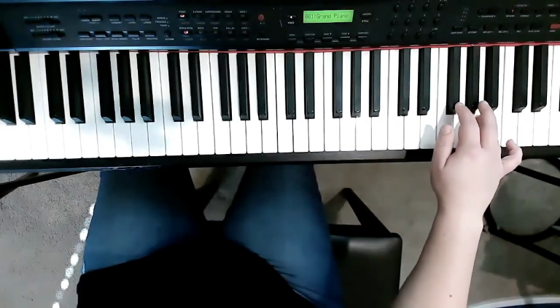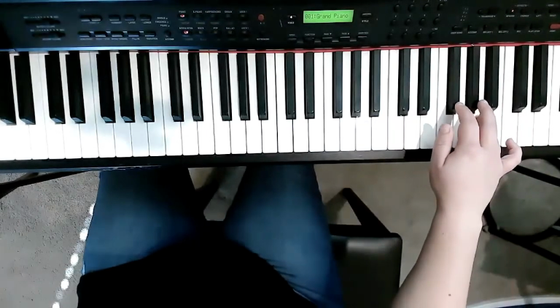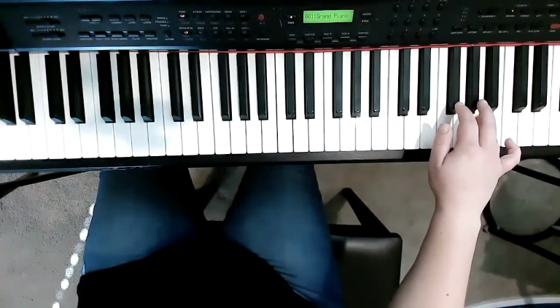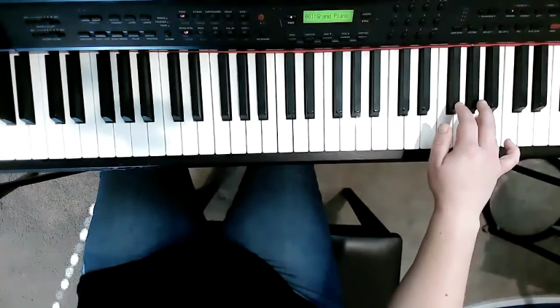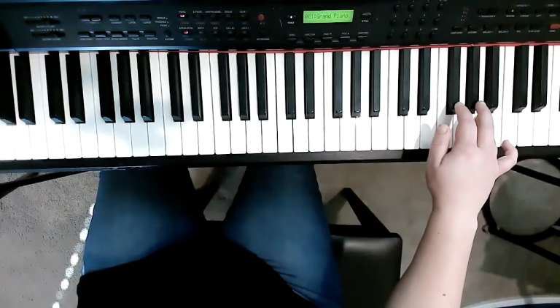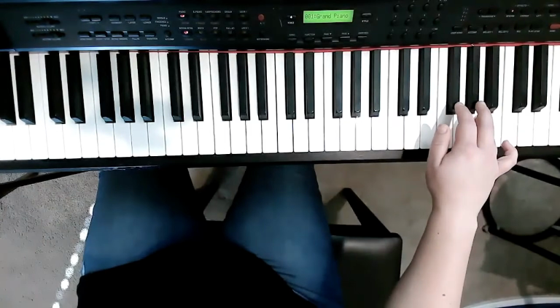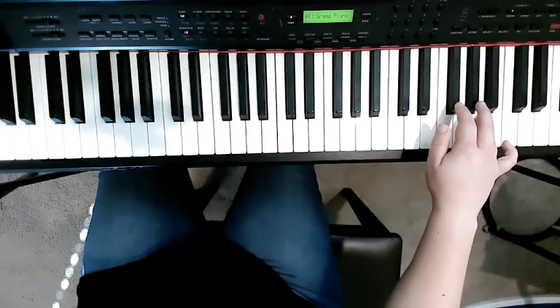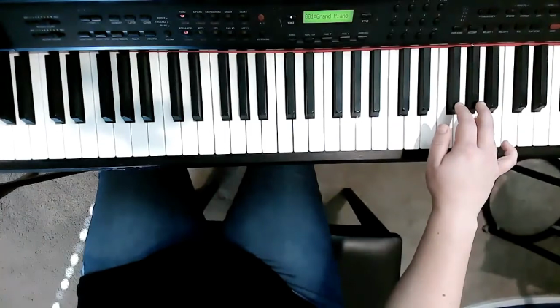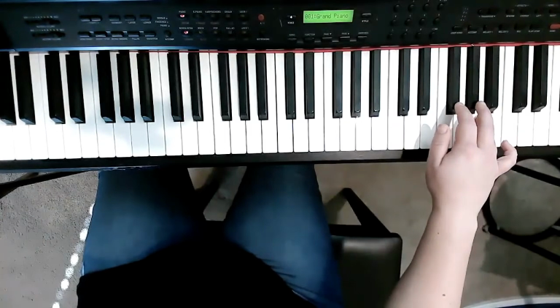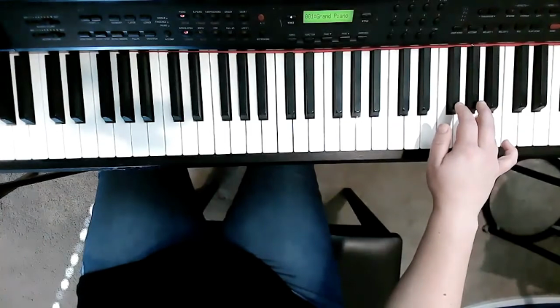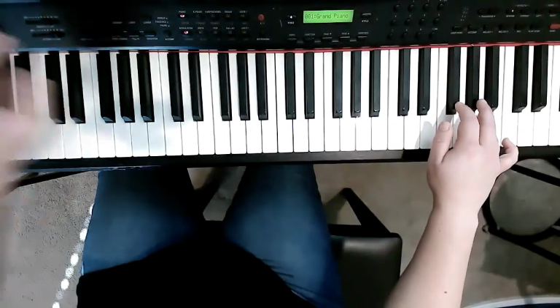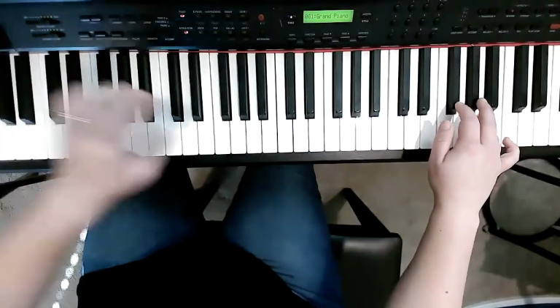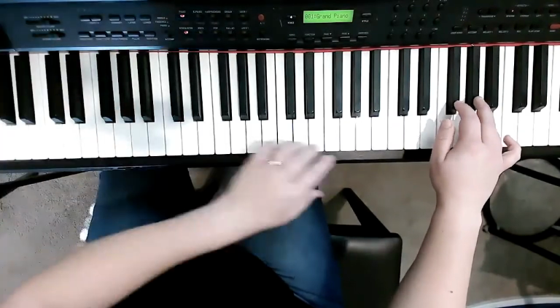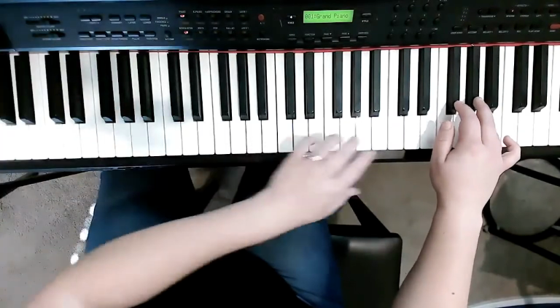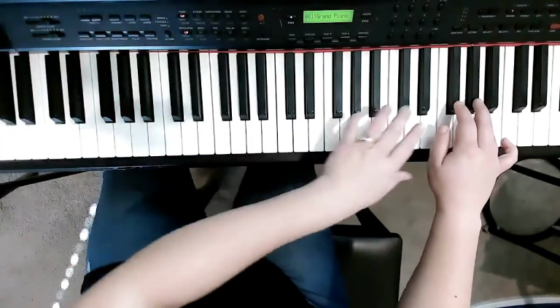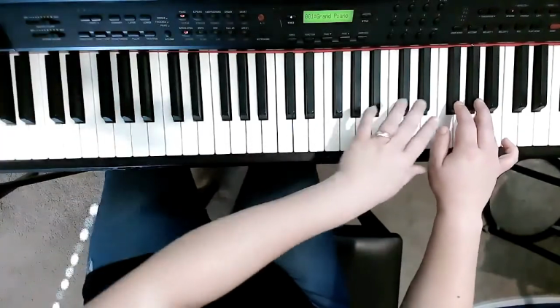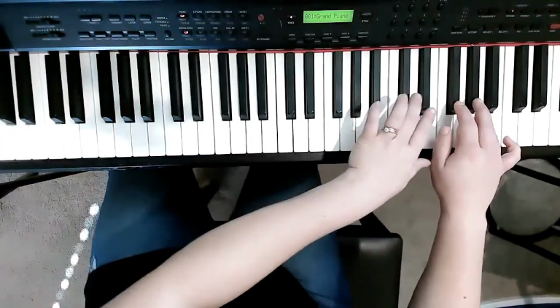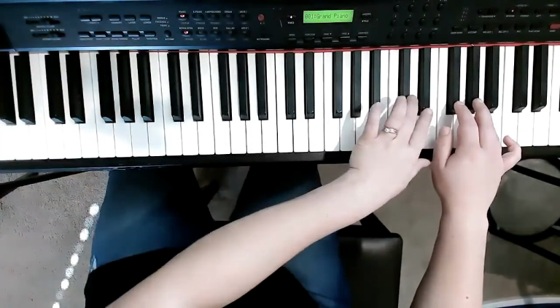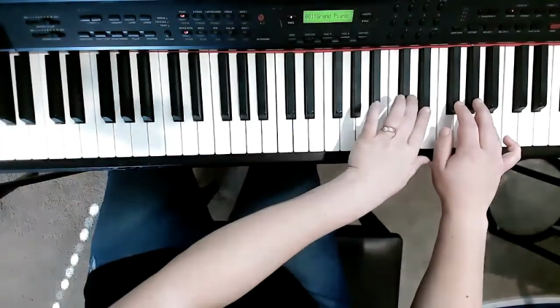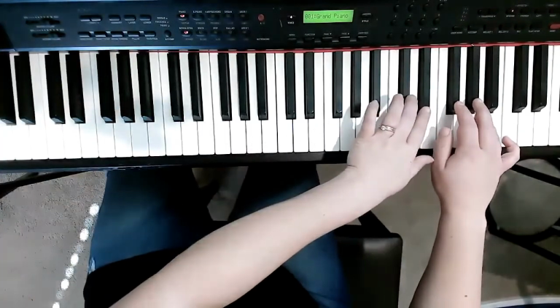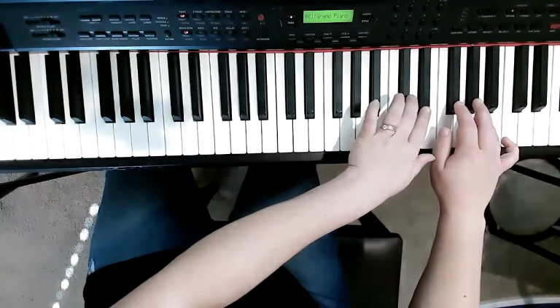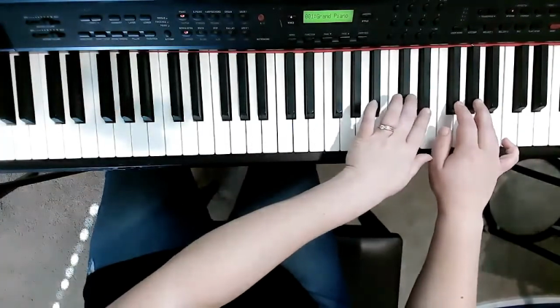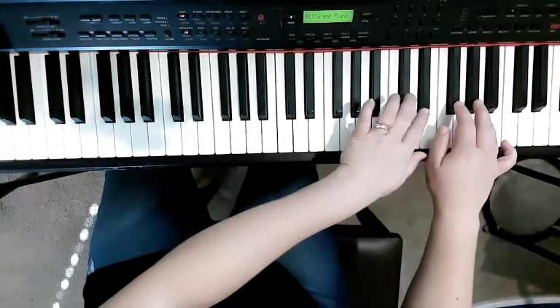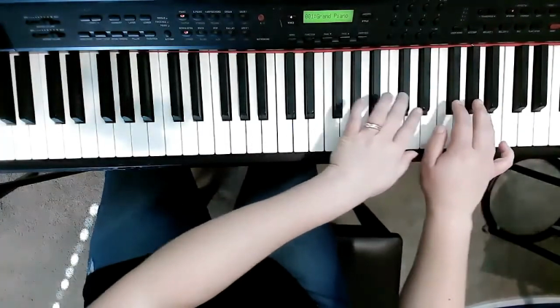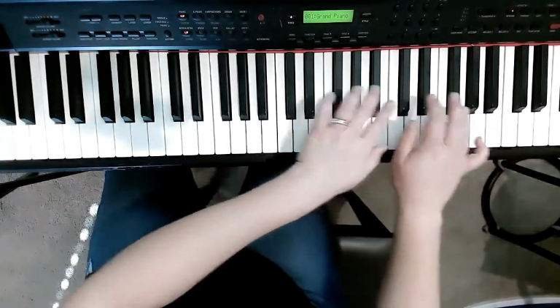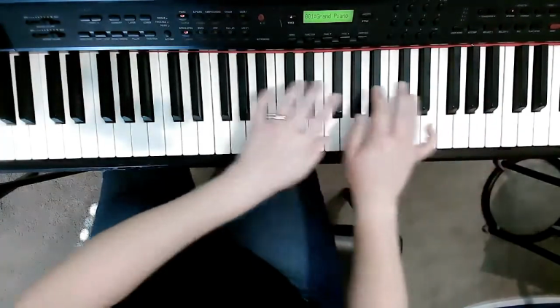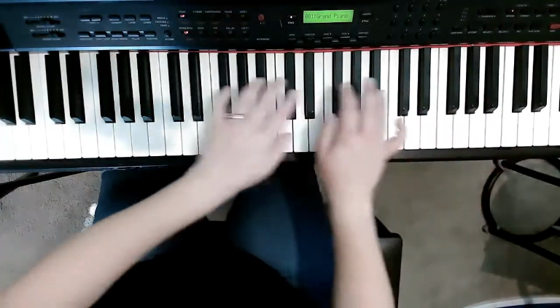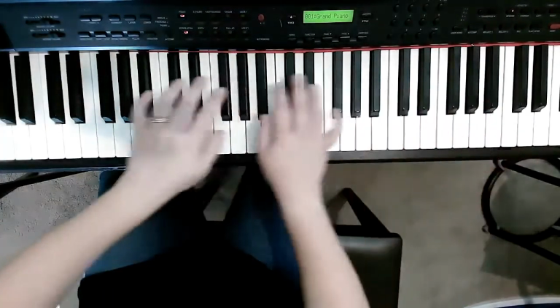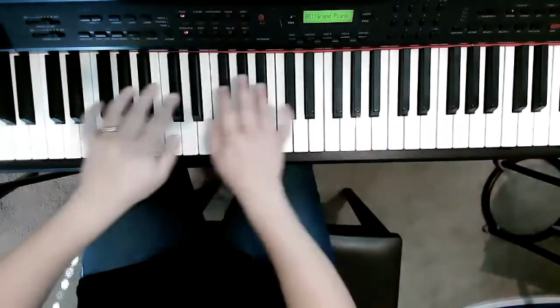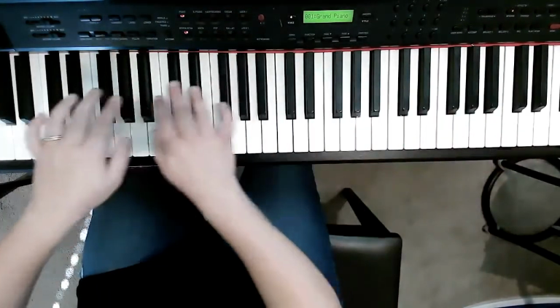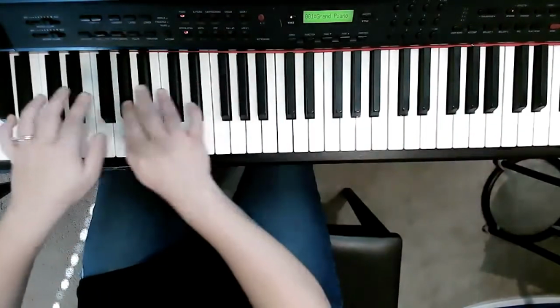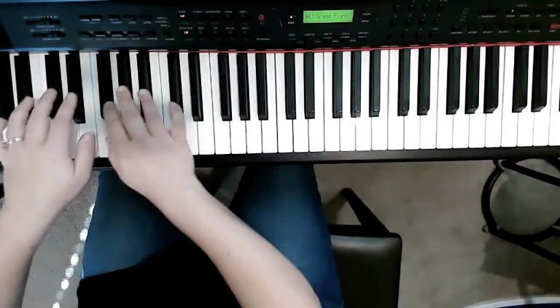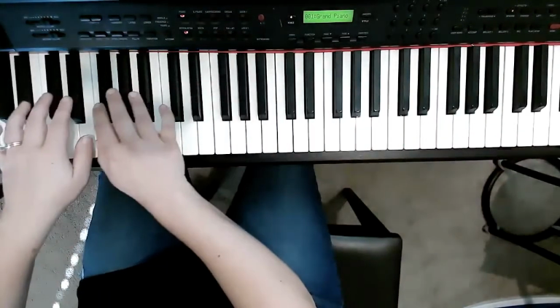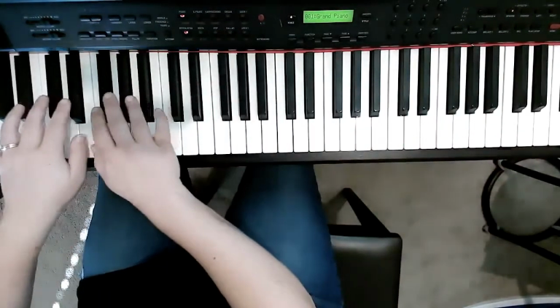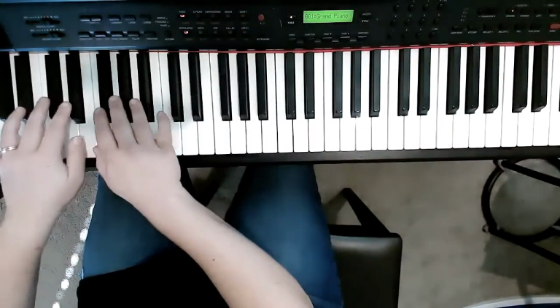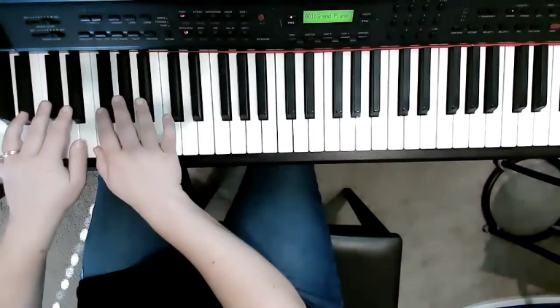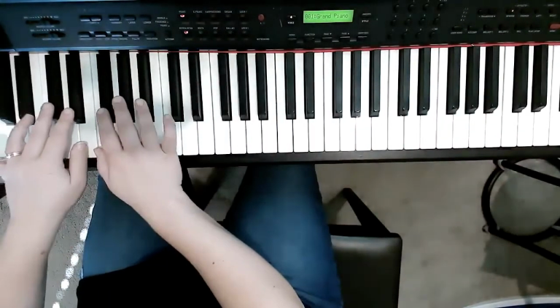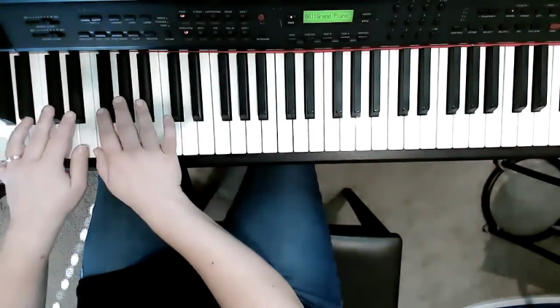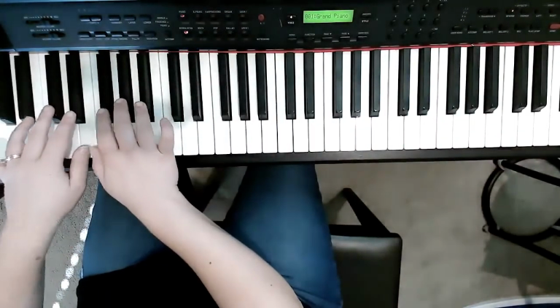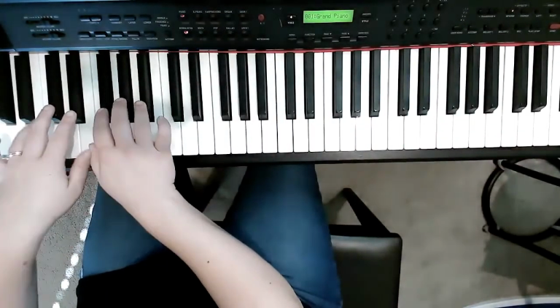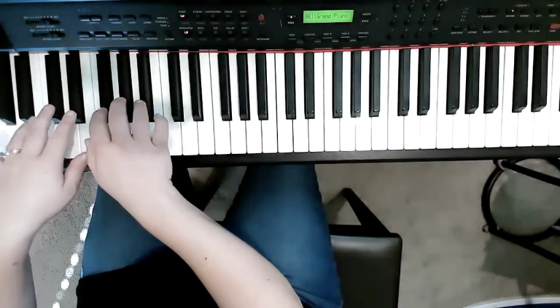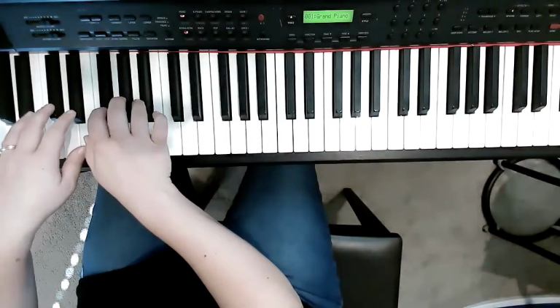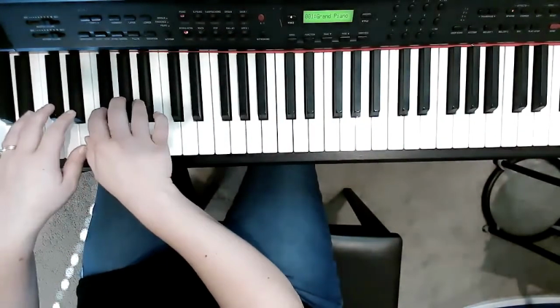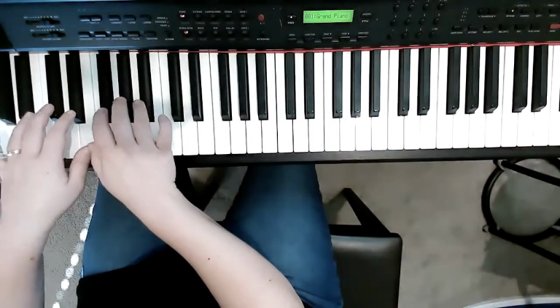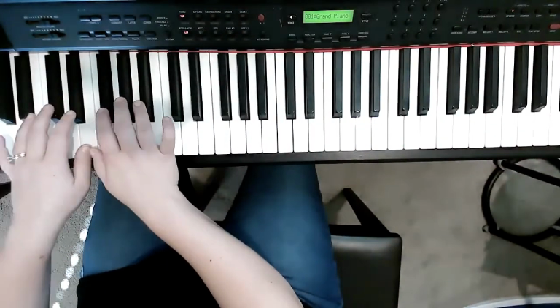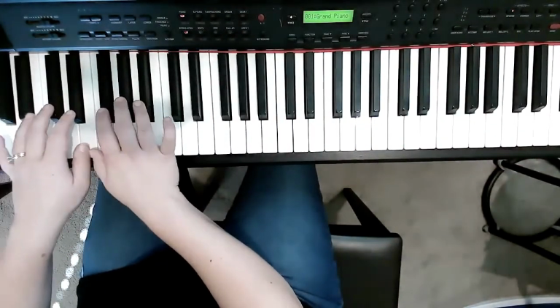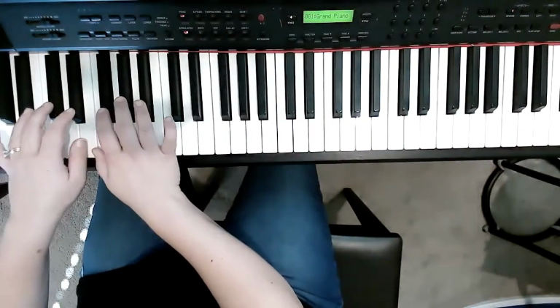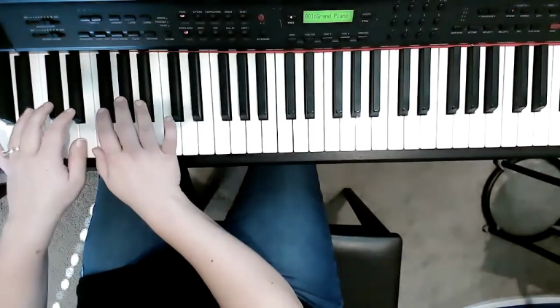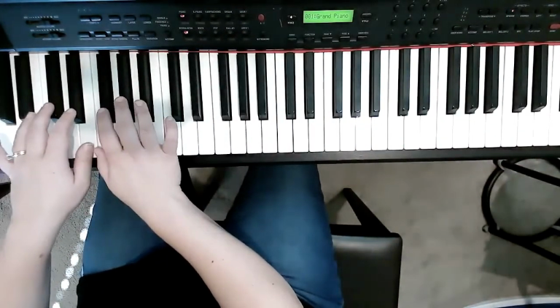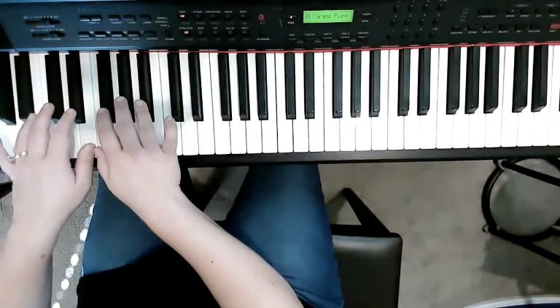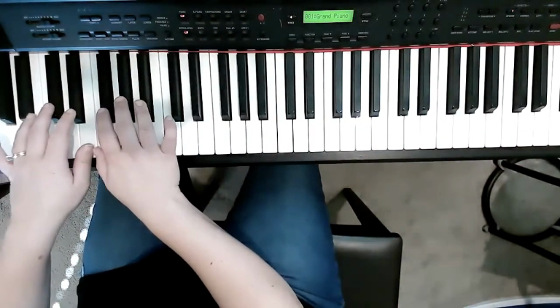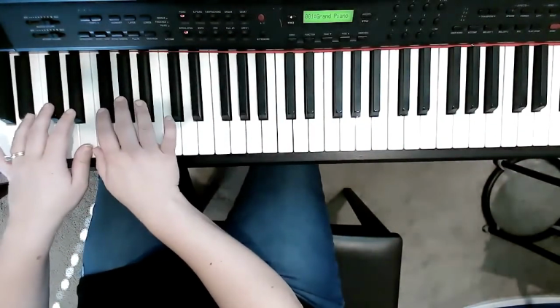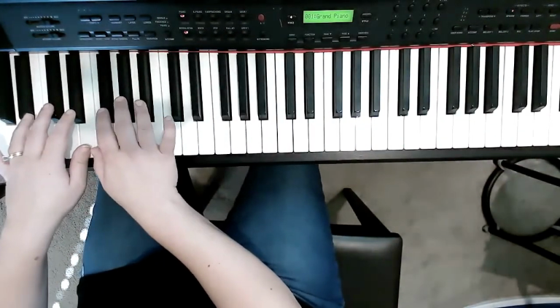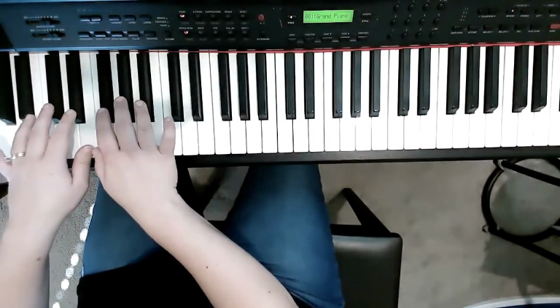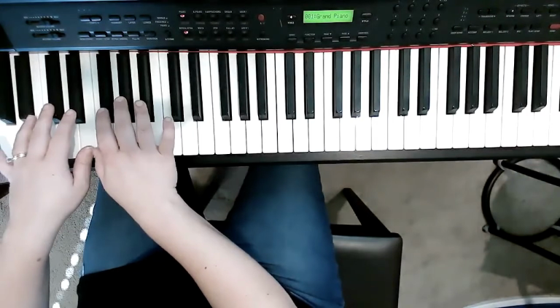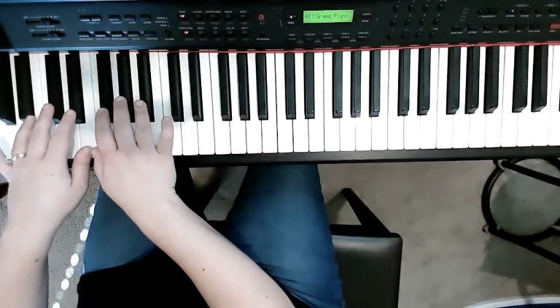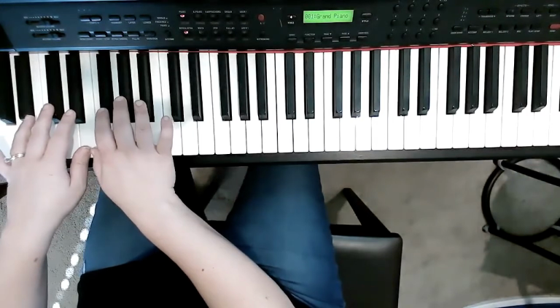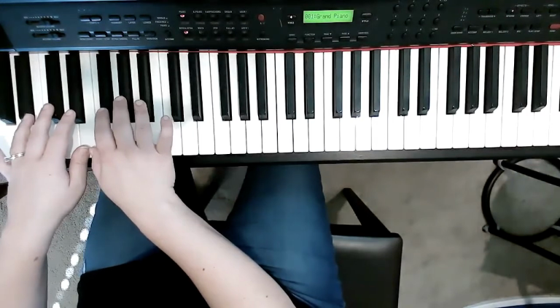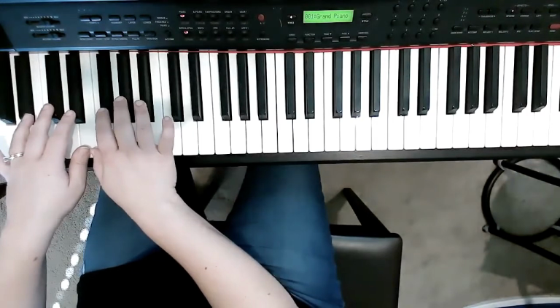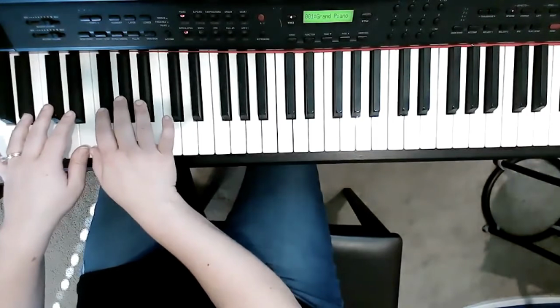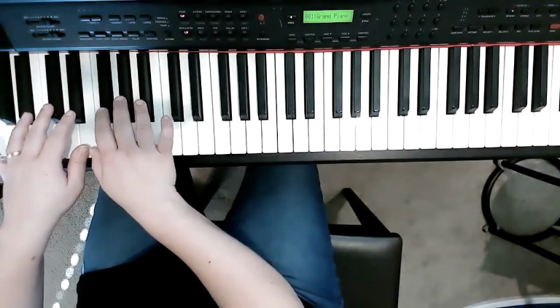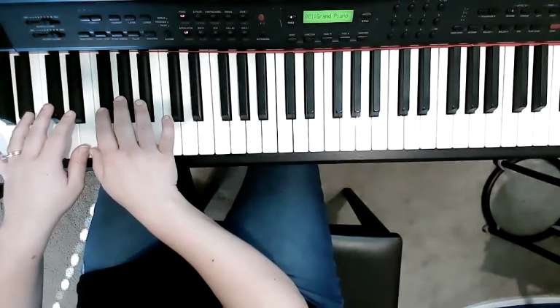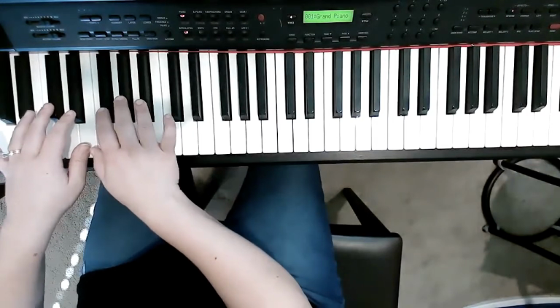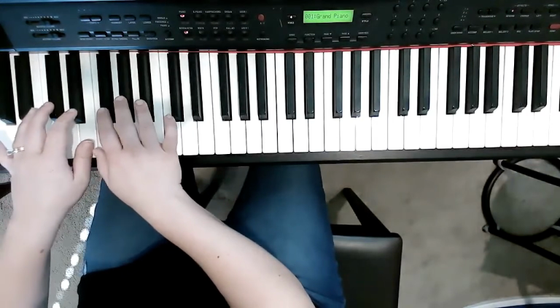And then here is the last part of the song. We are here, but we're gonna move back to where we started. Take your foot off the pedal.